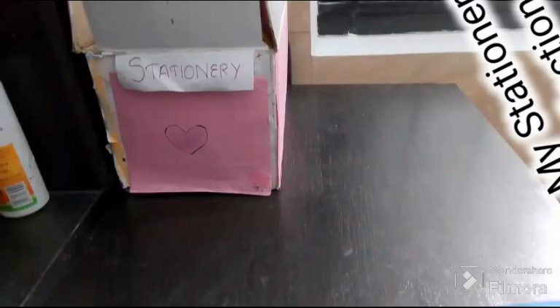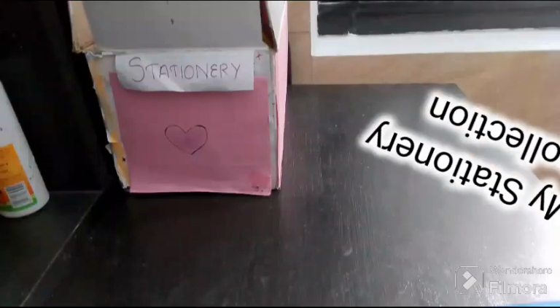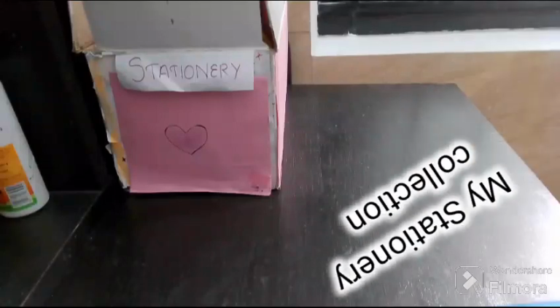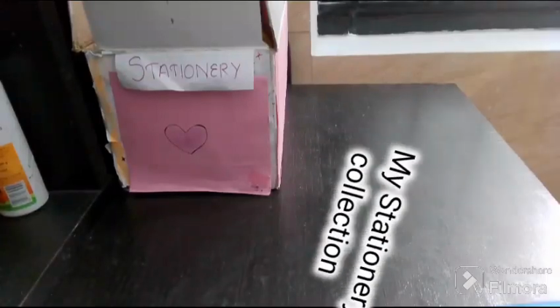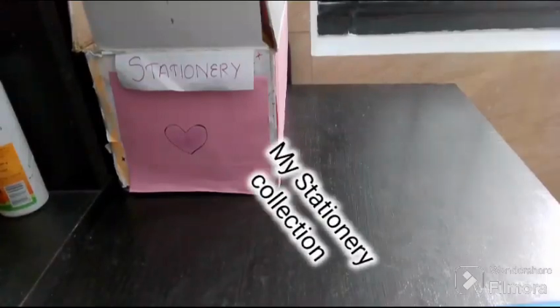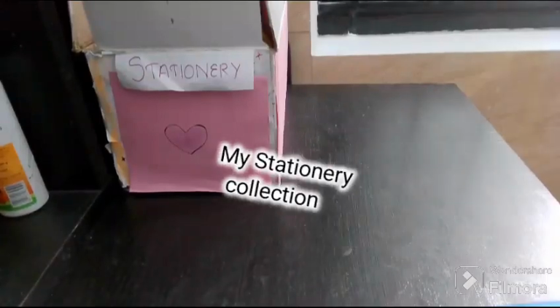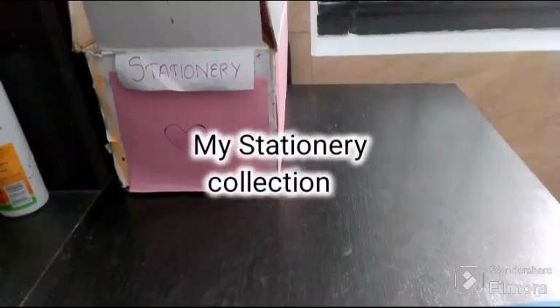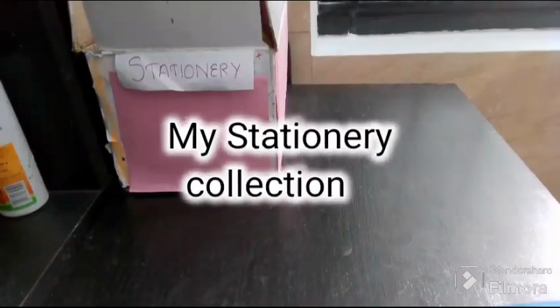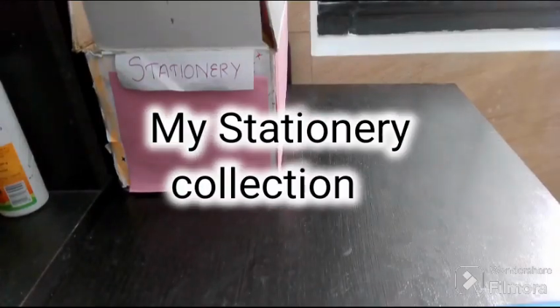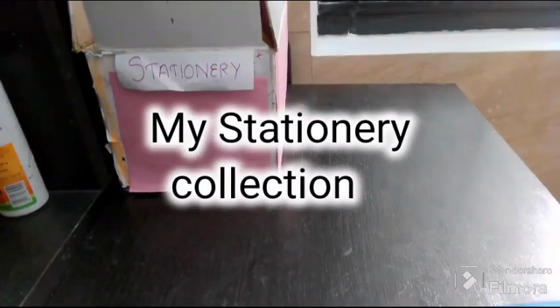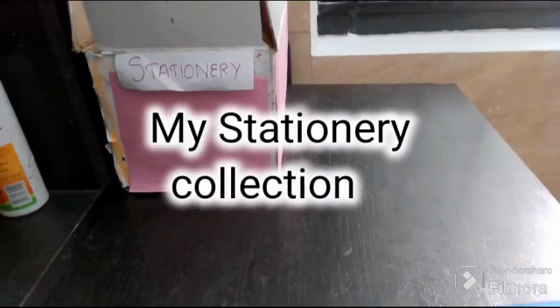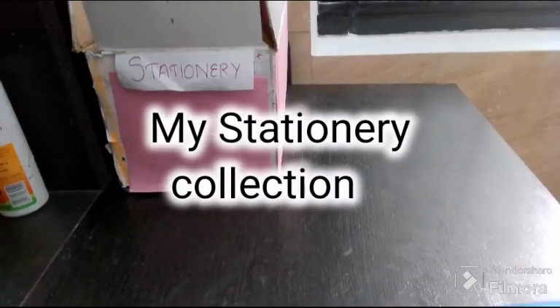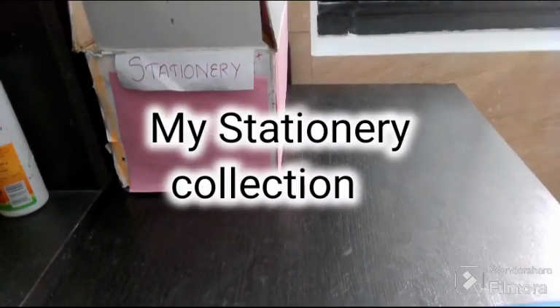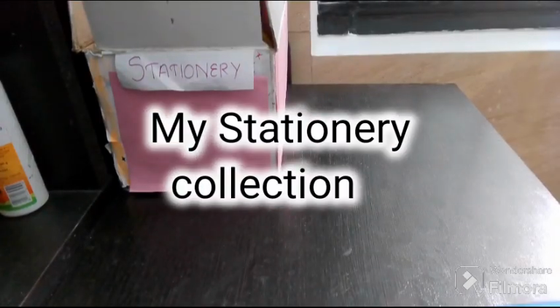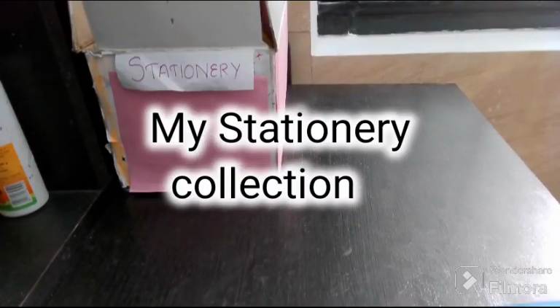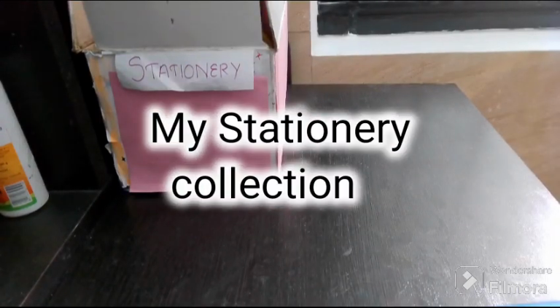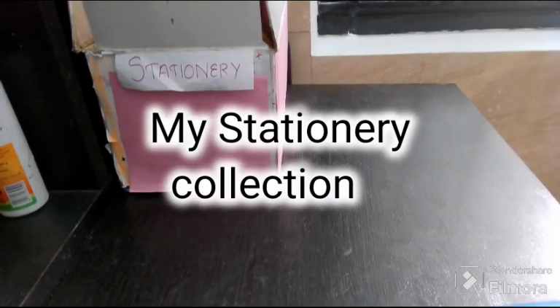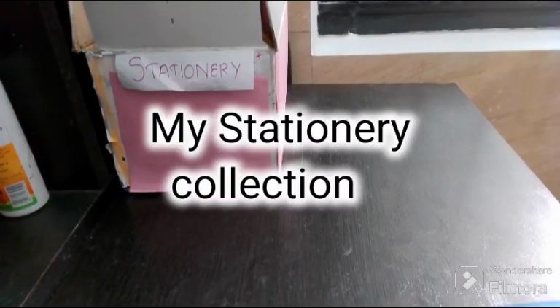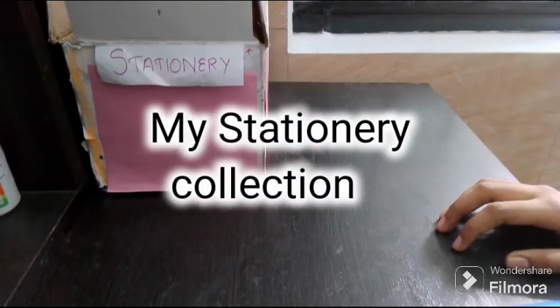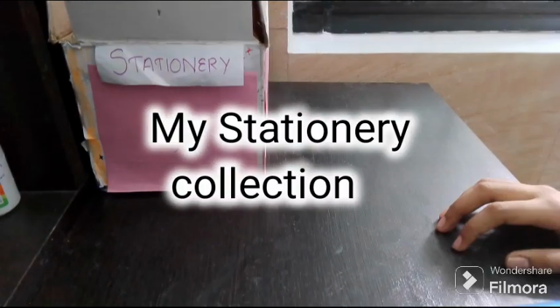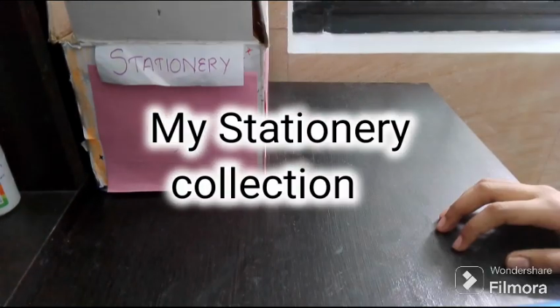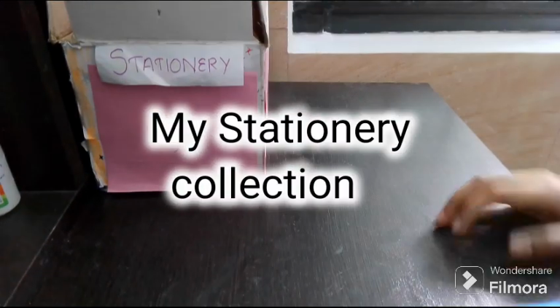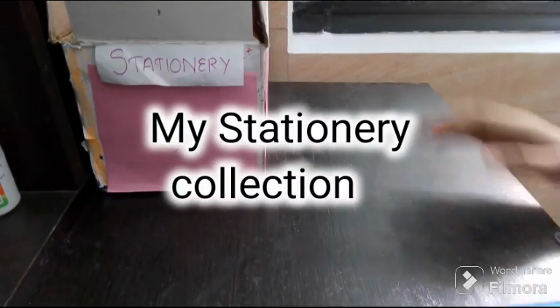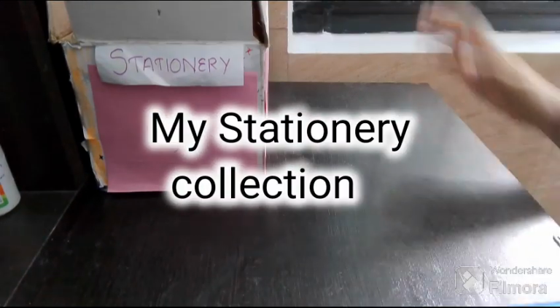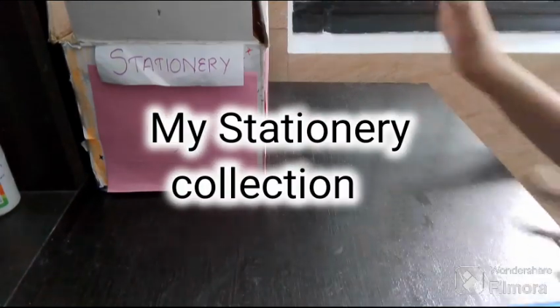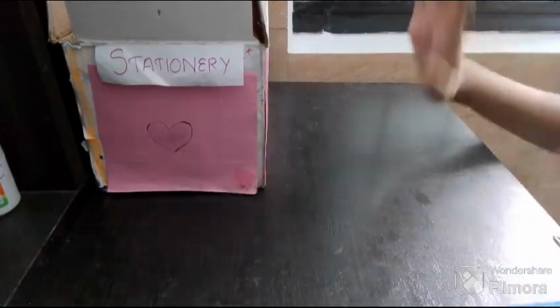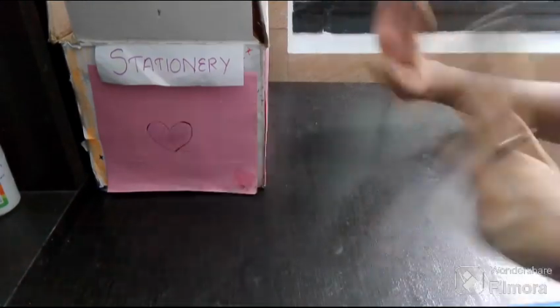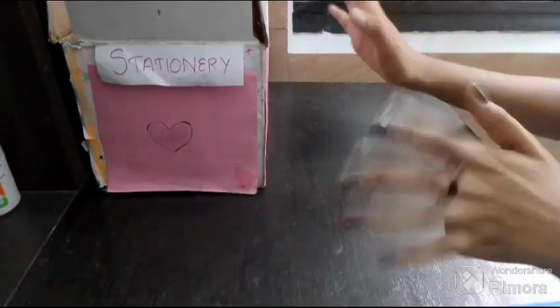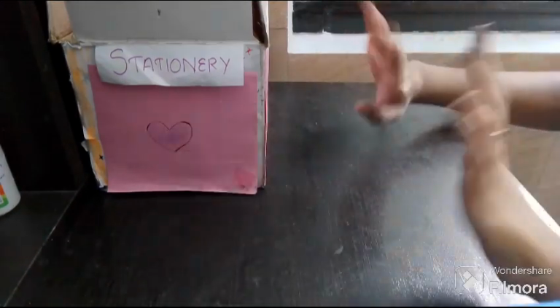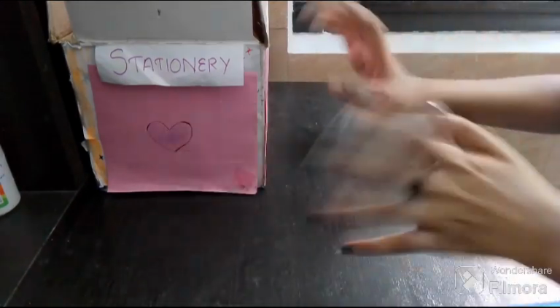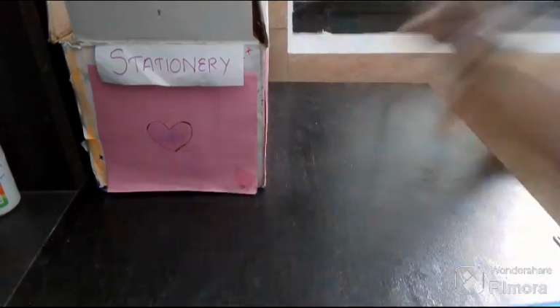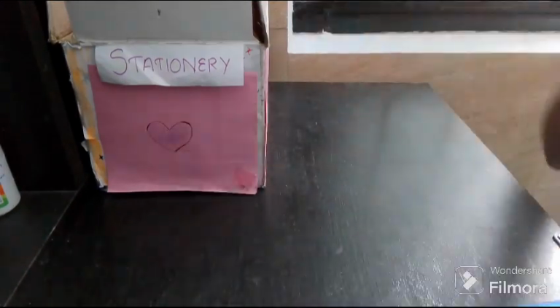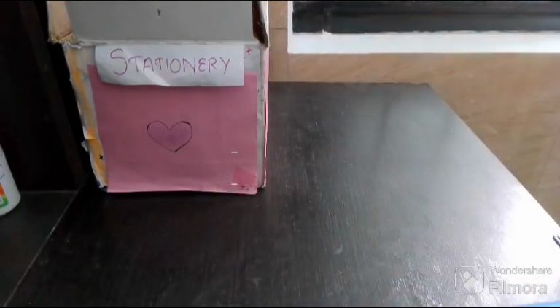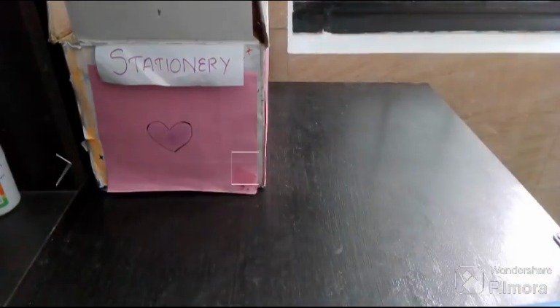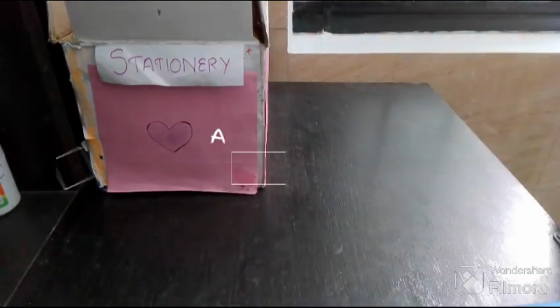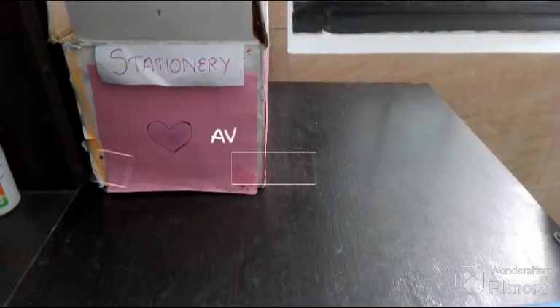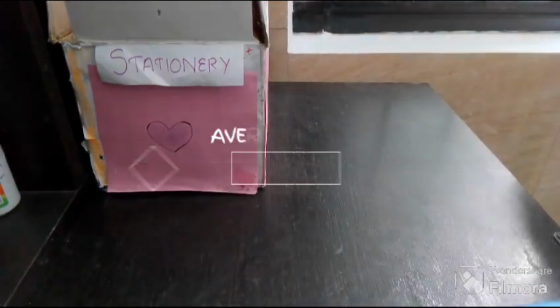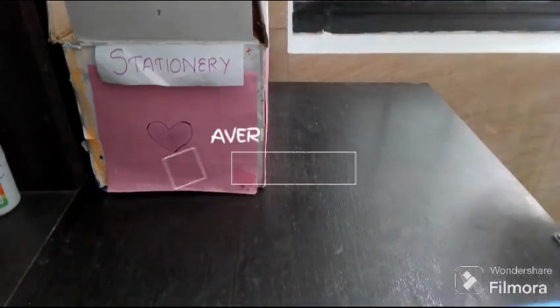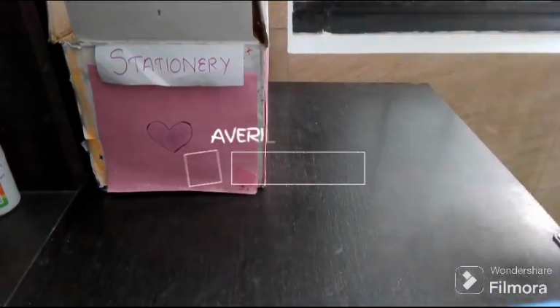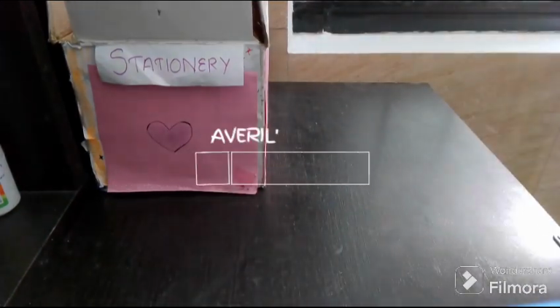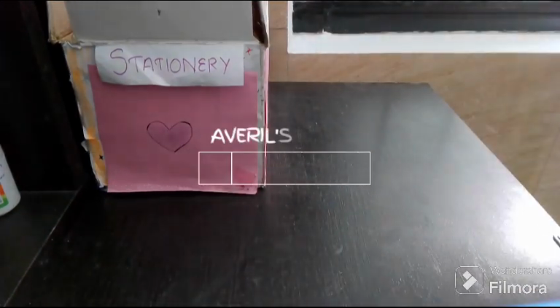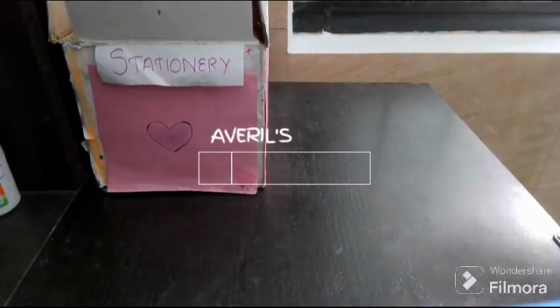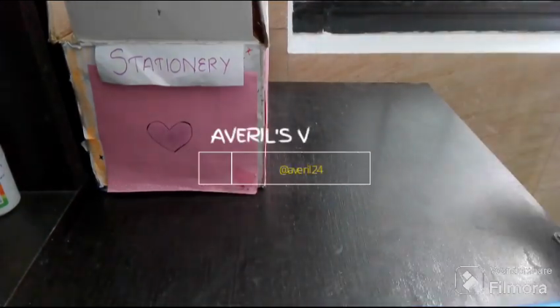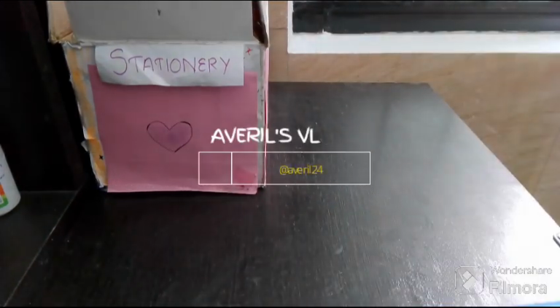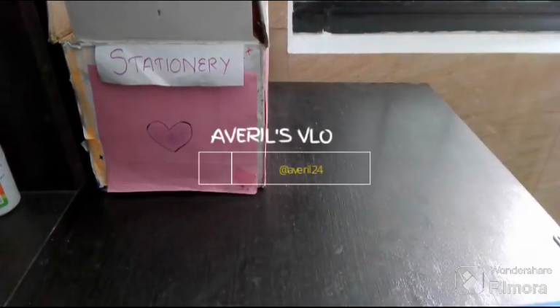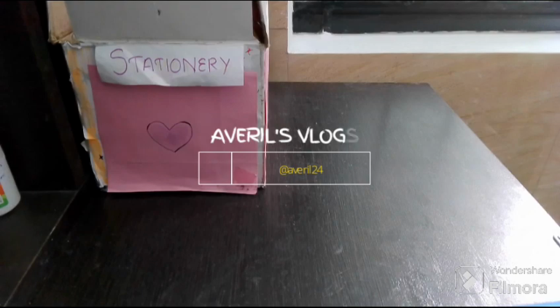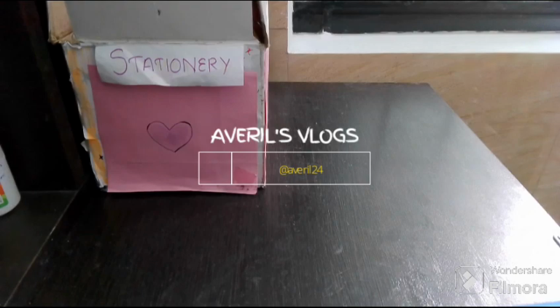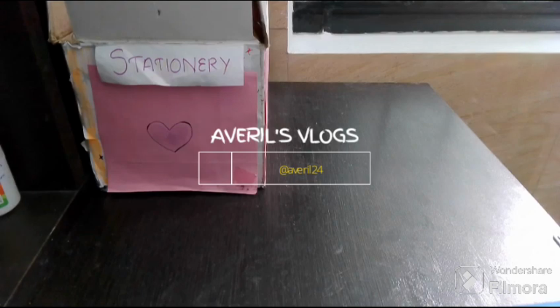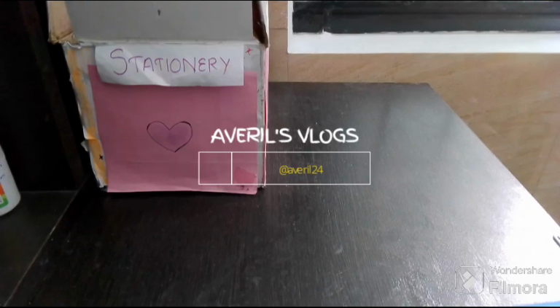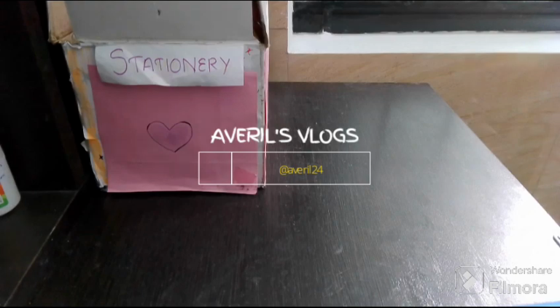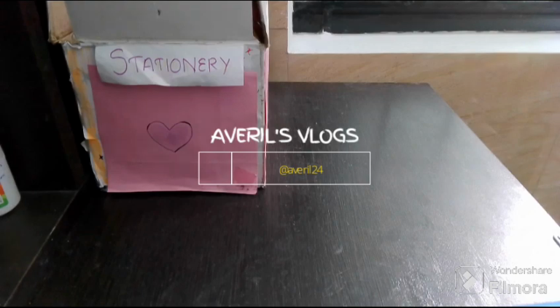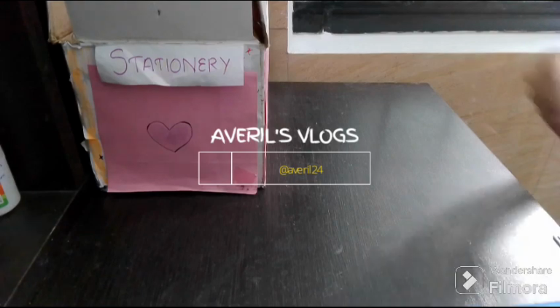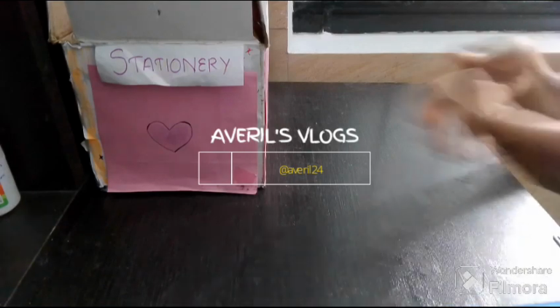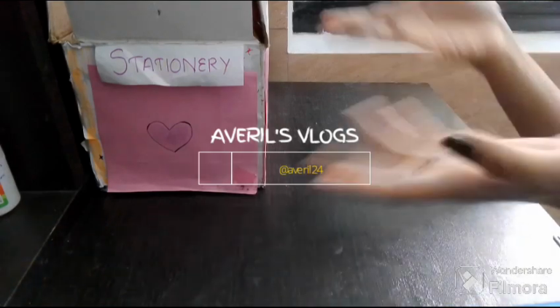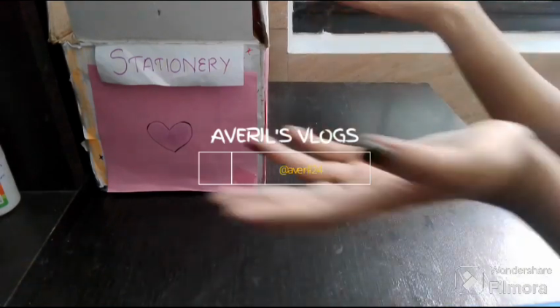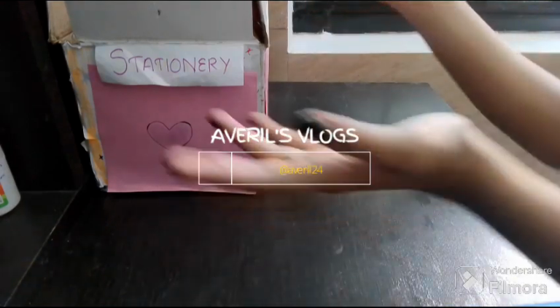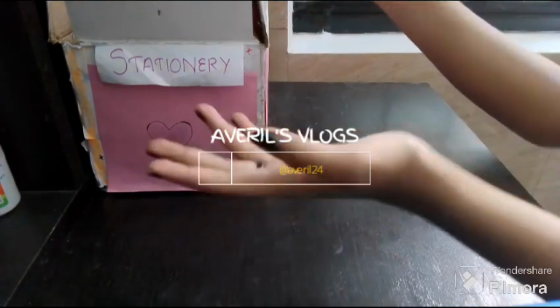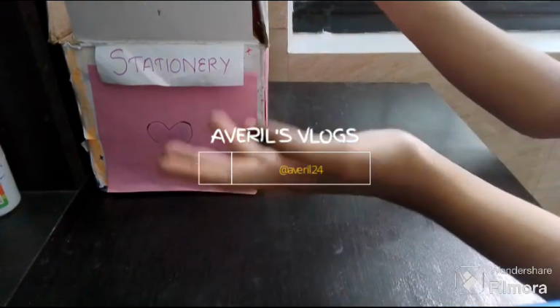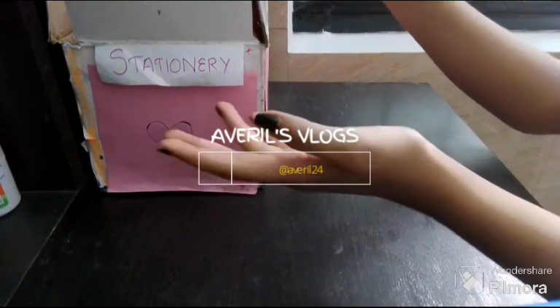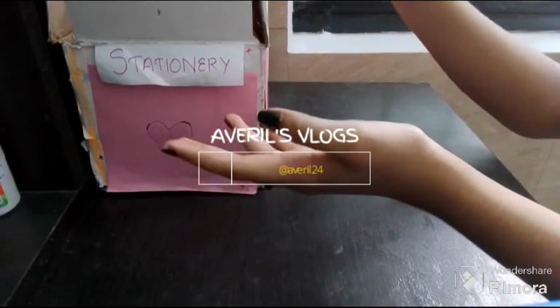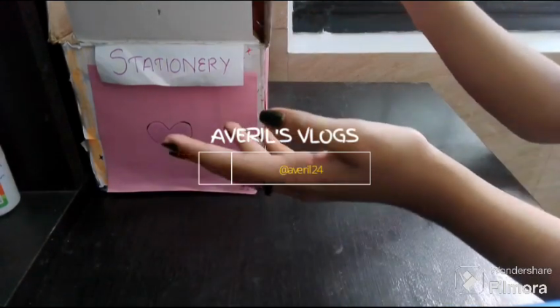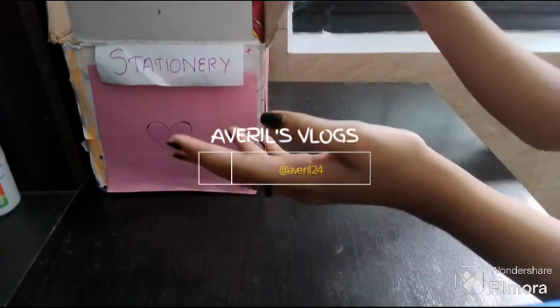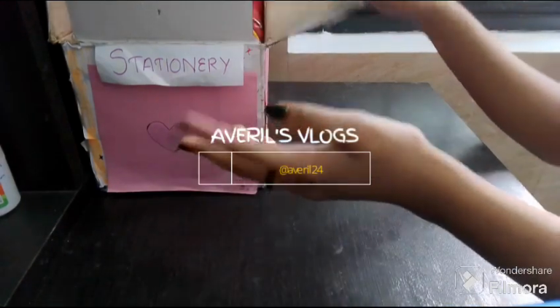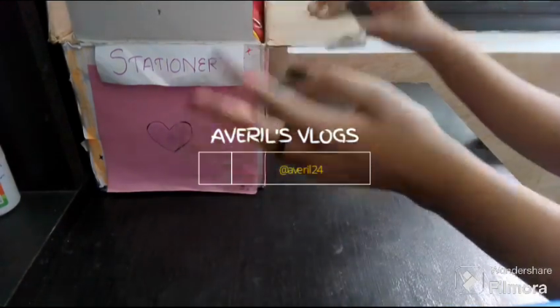Hello everyone, welcome to my channel. This is Avril, and it's my channel, Avril's Vlogs. In this video, I am going to the stationery collection.